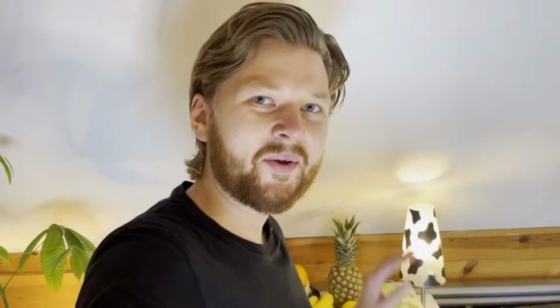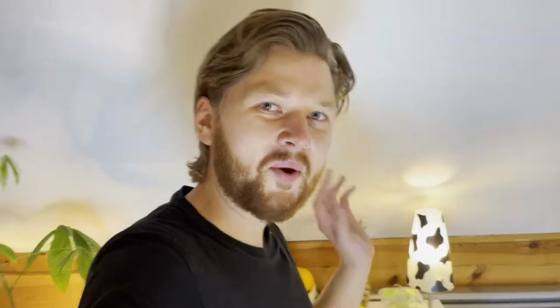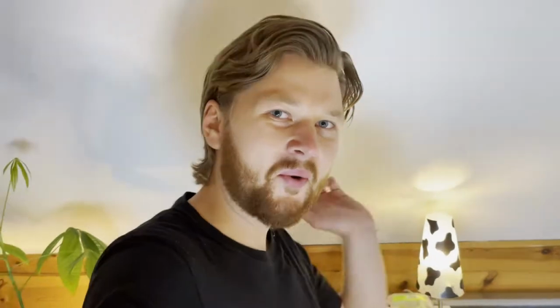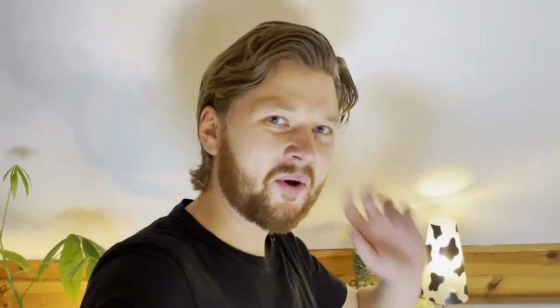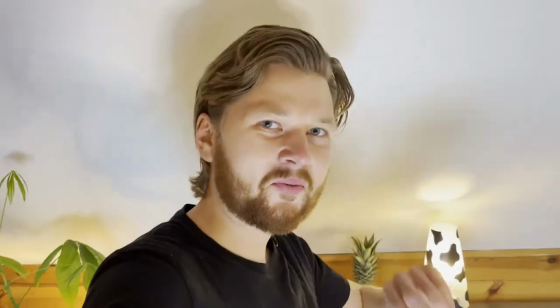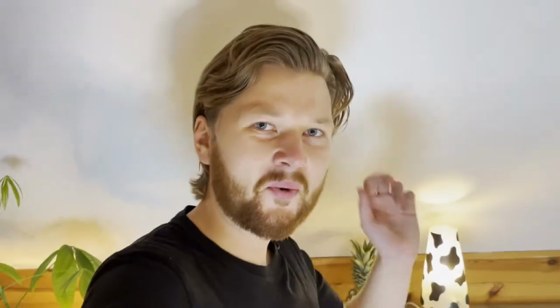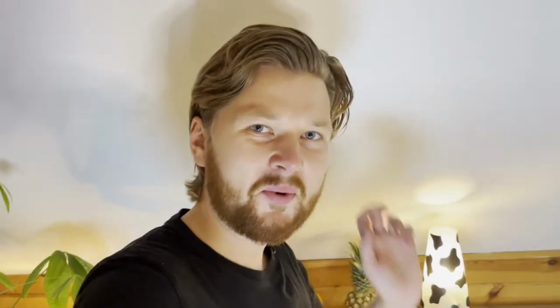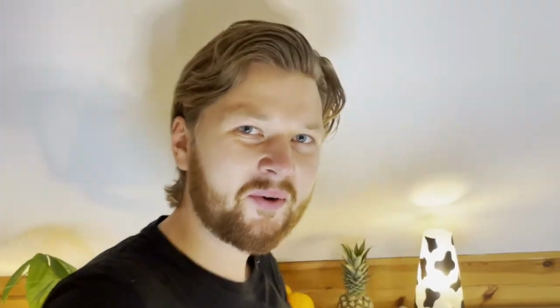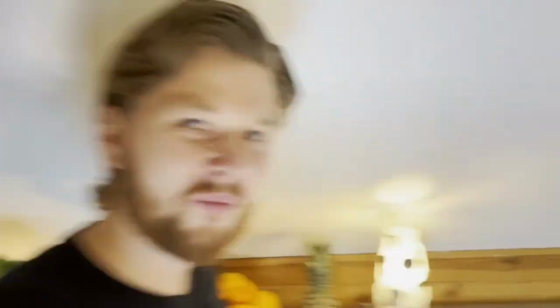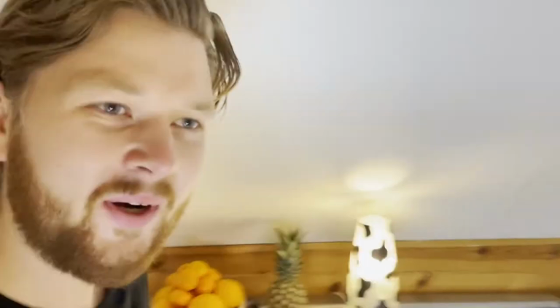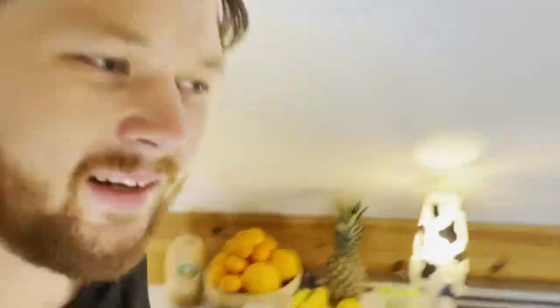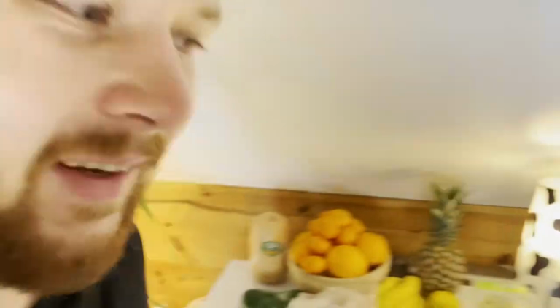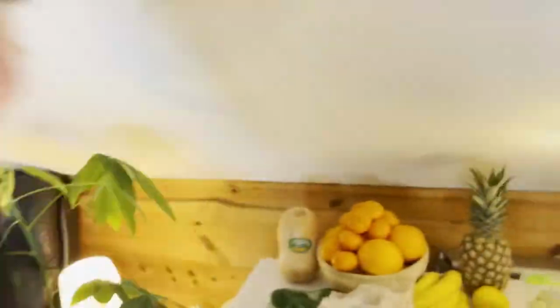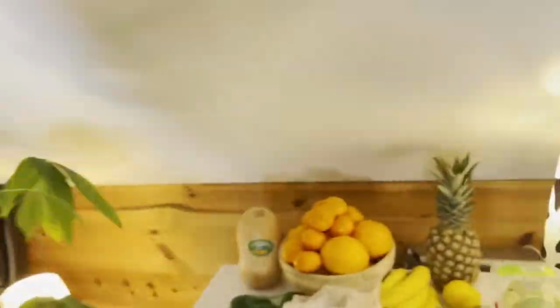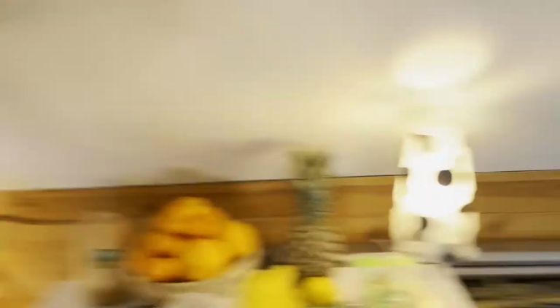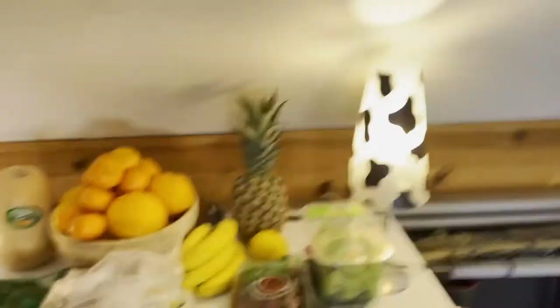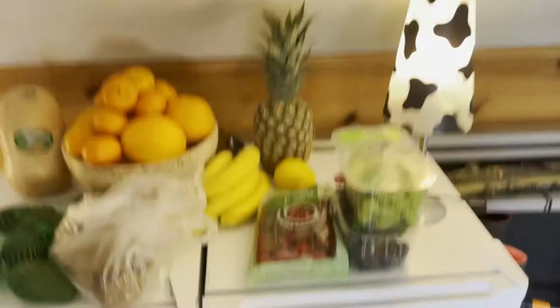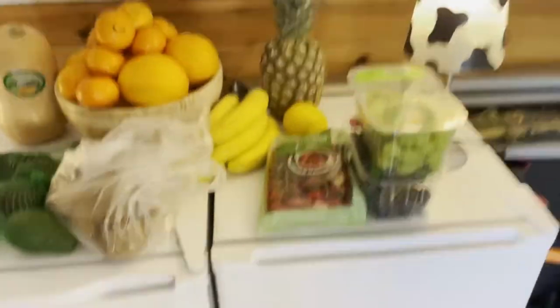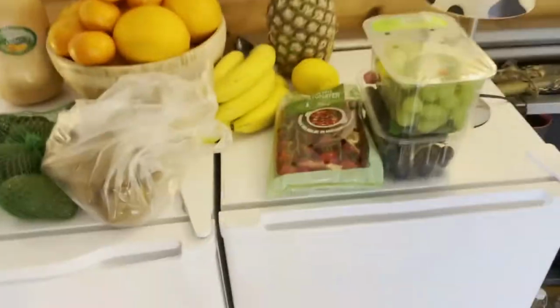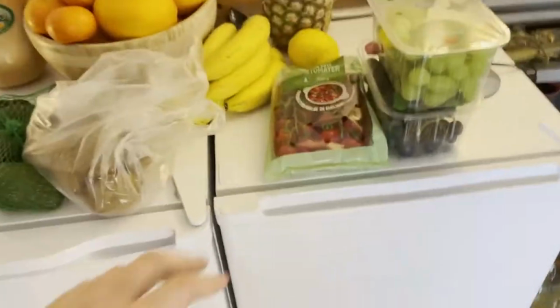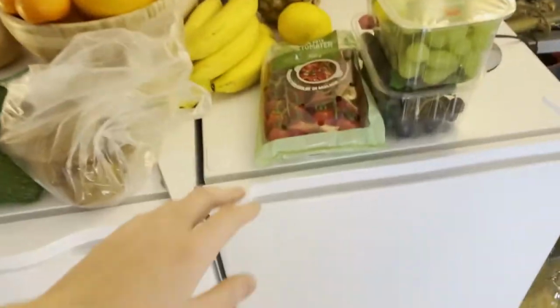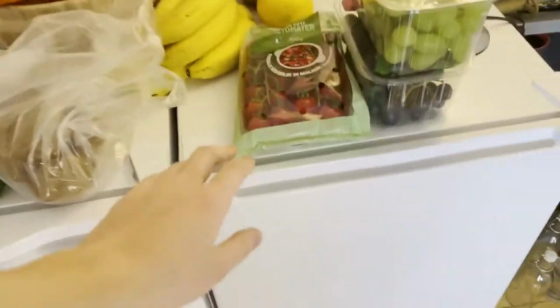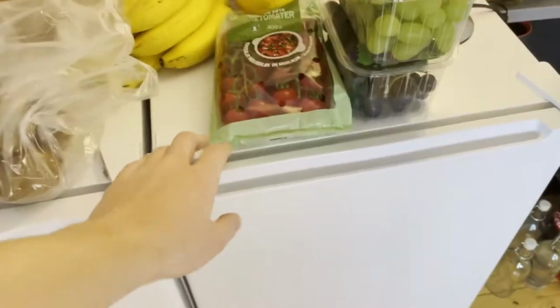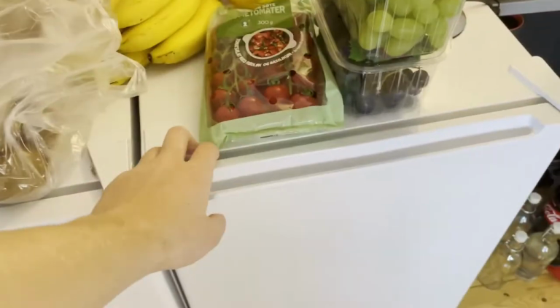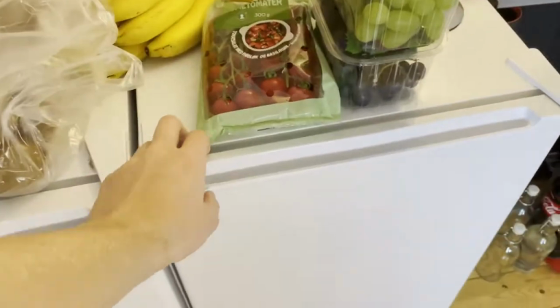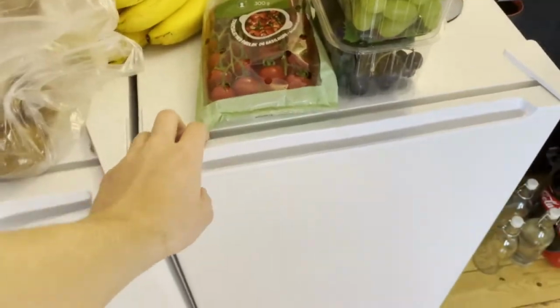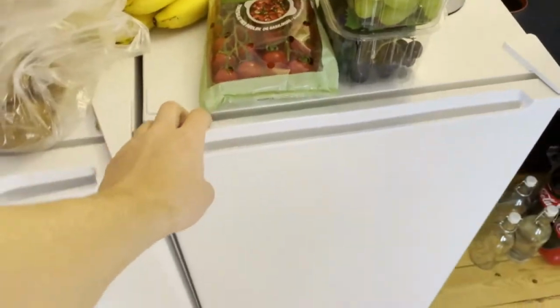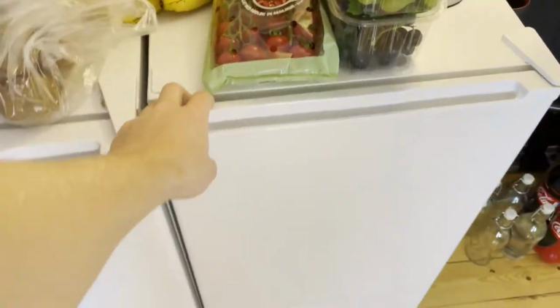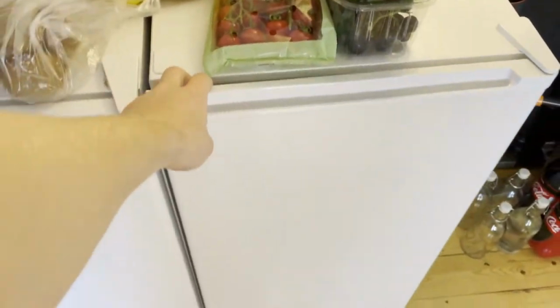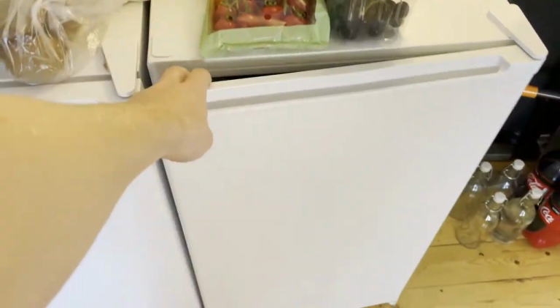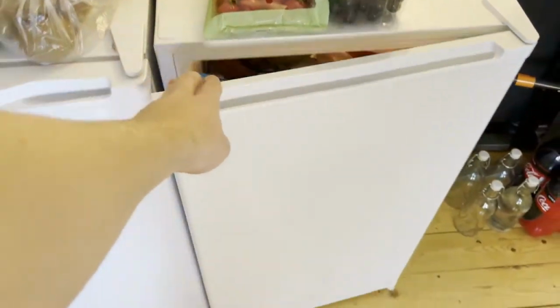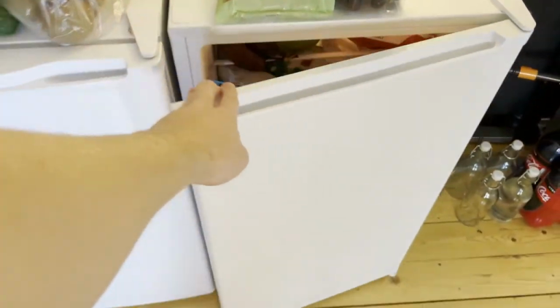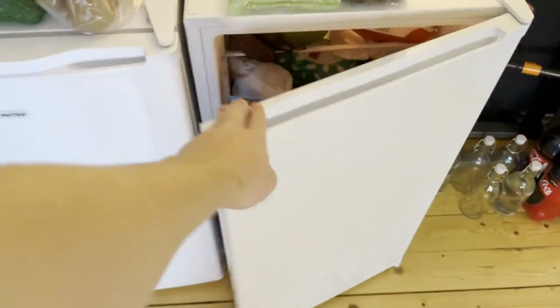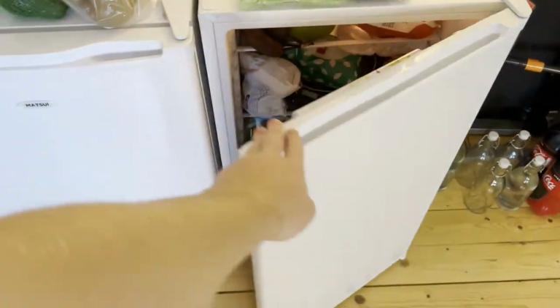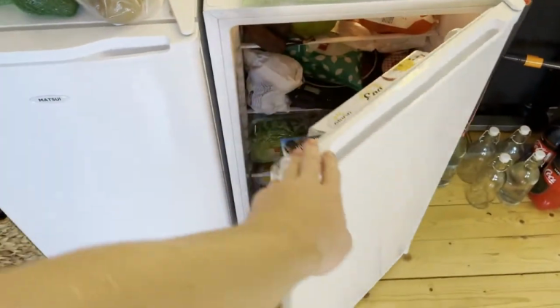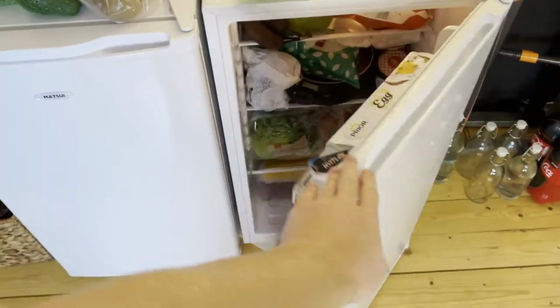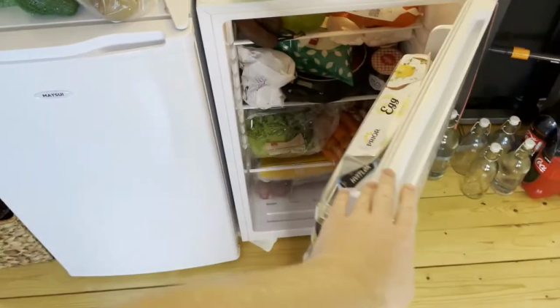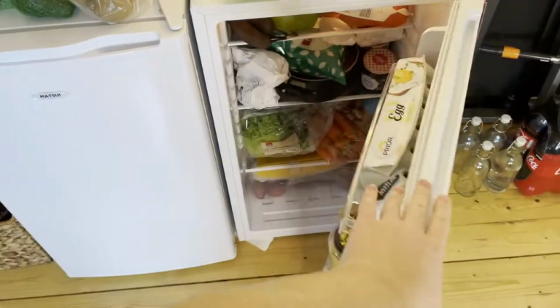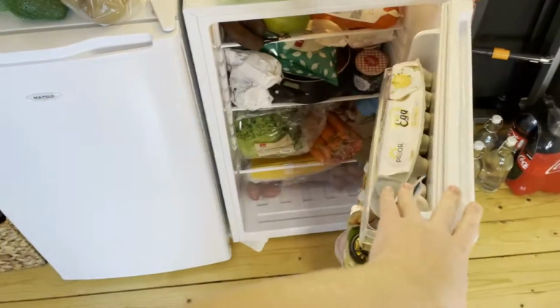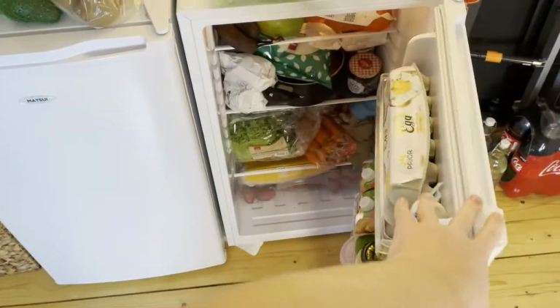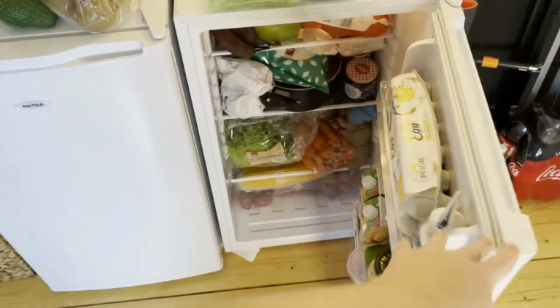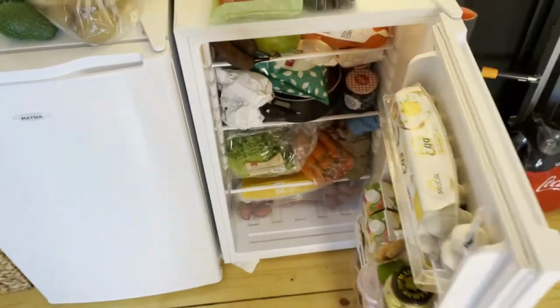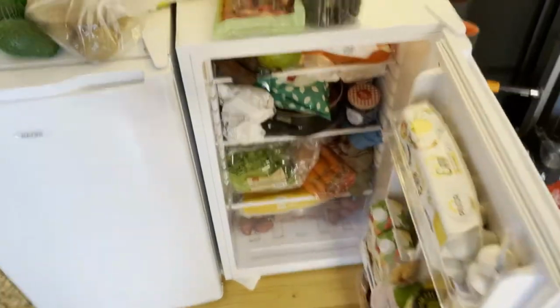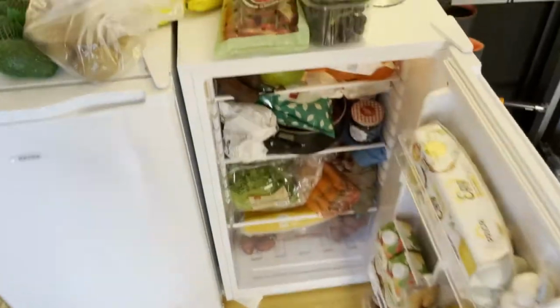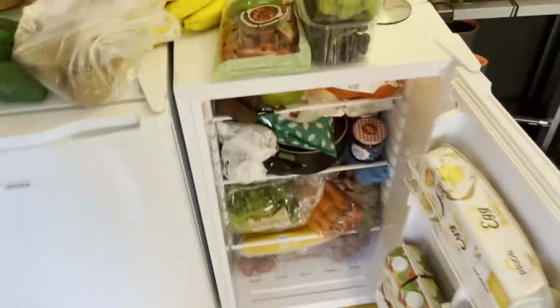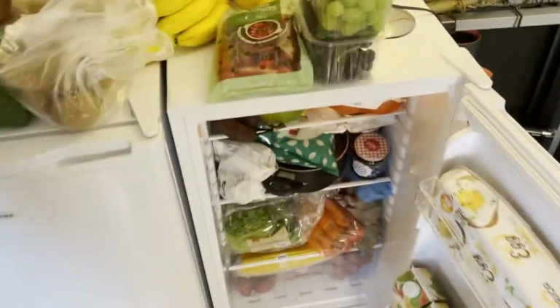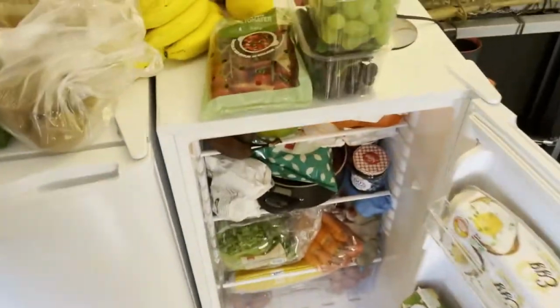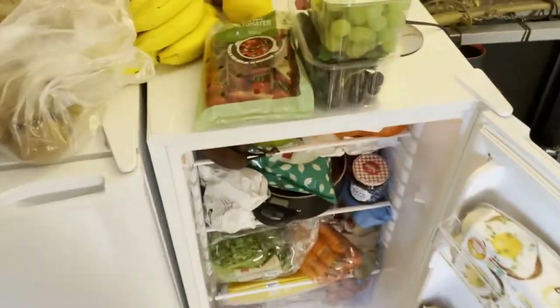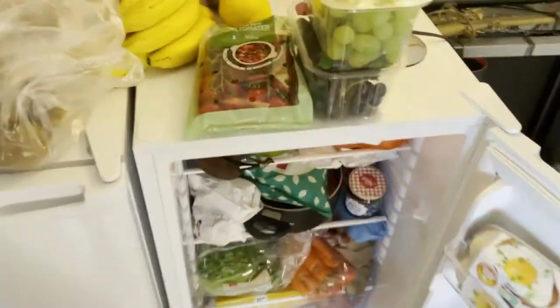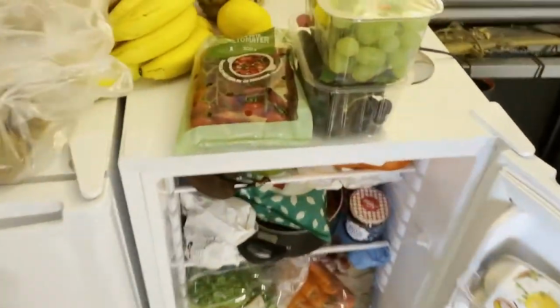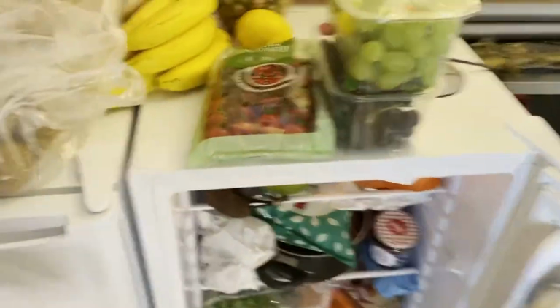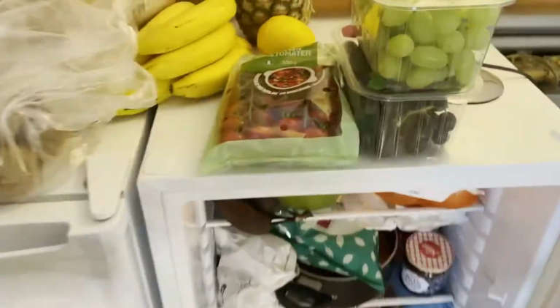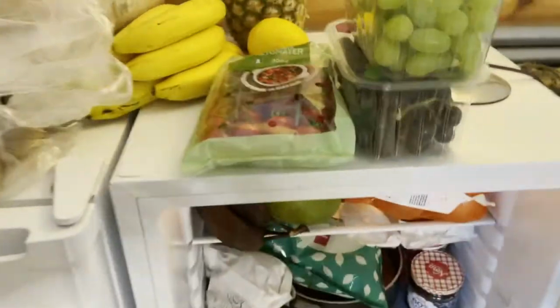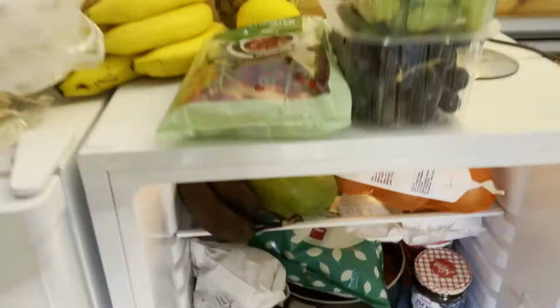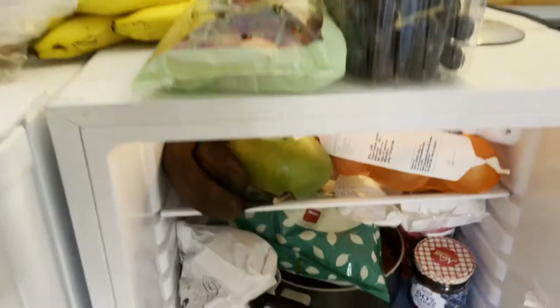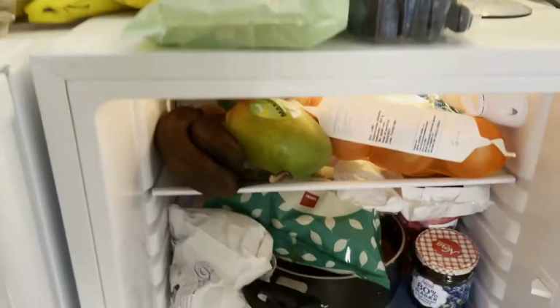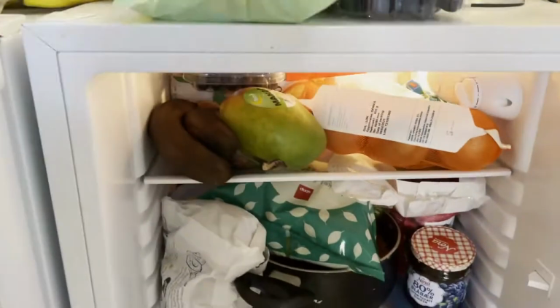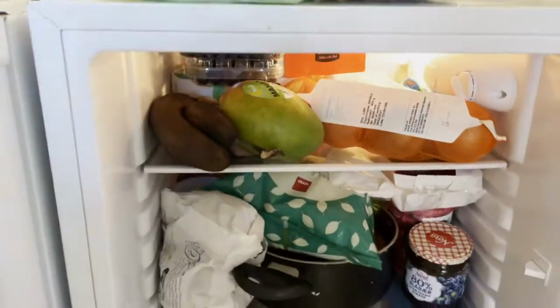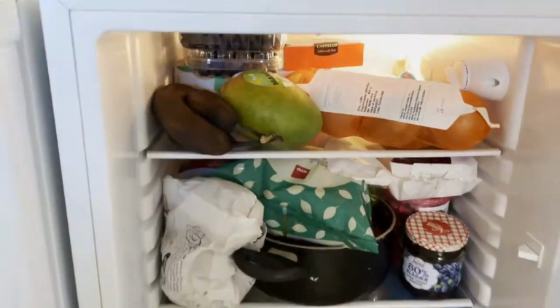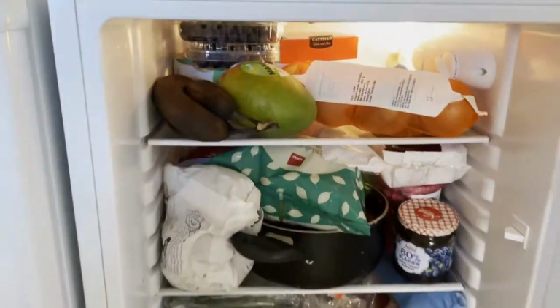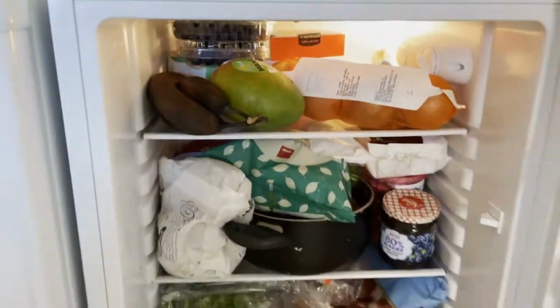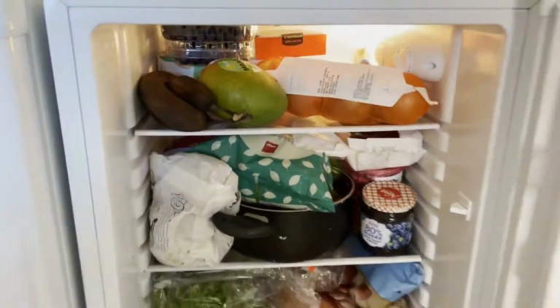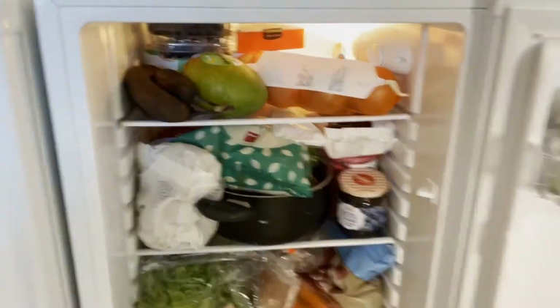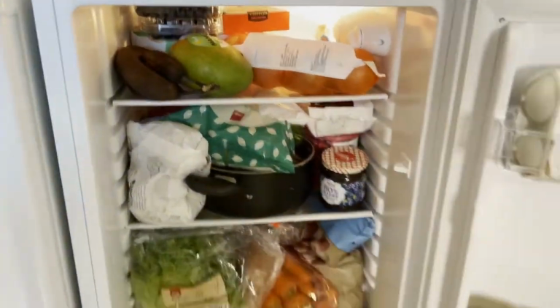You know what would be really nice today? A glass of orange juice. So let me just see here...